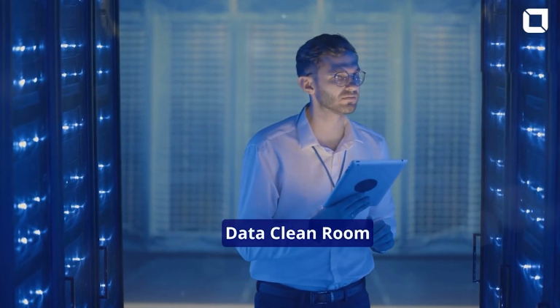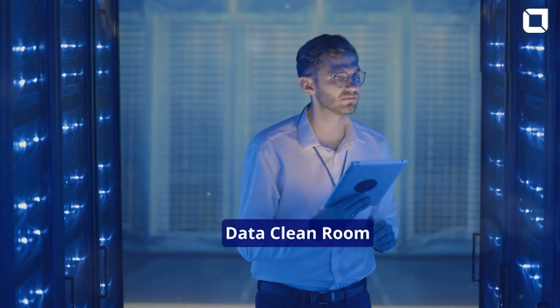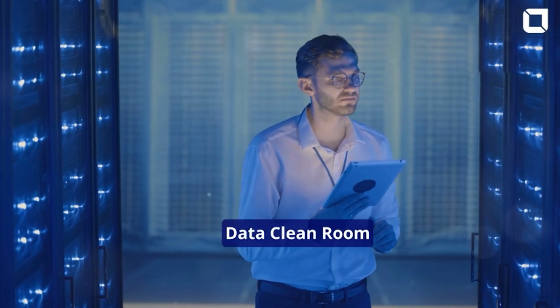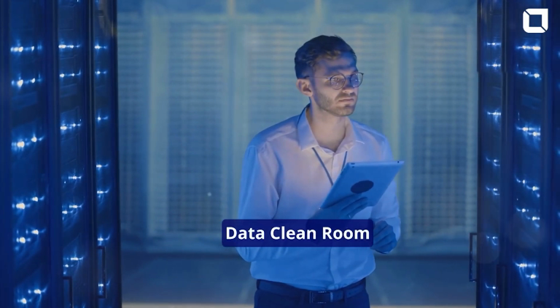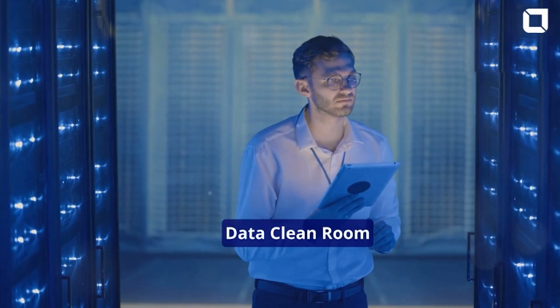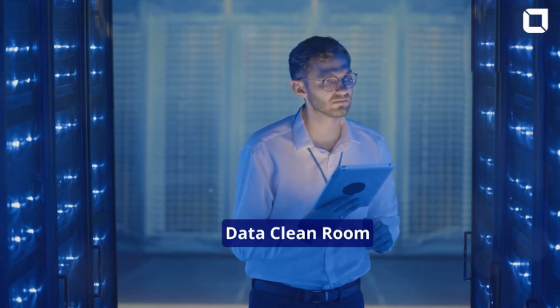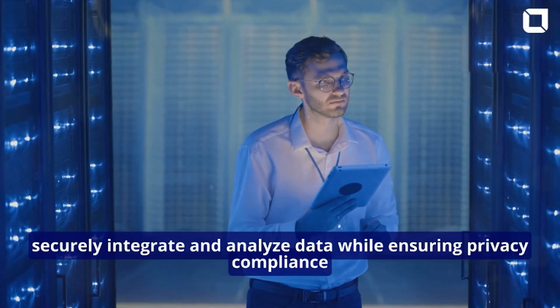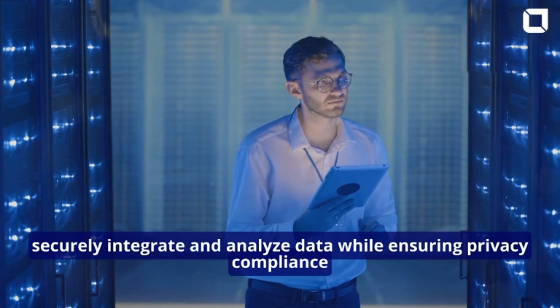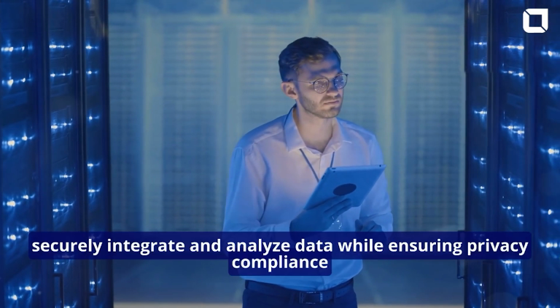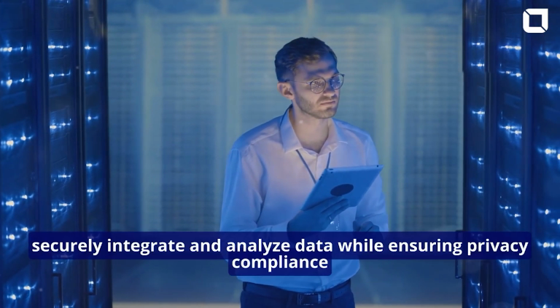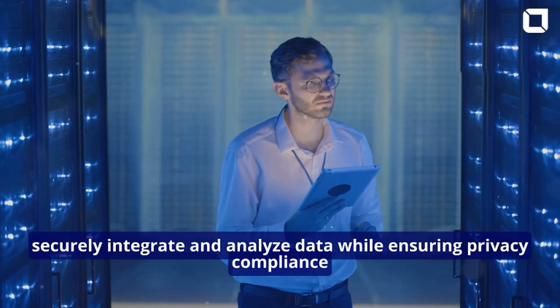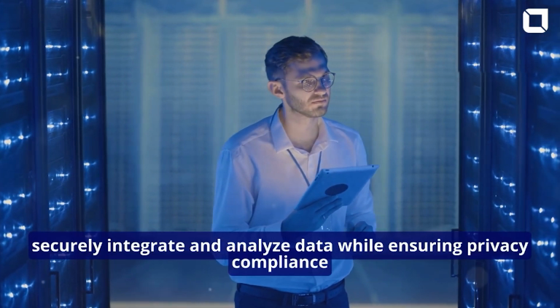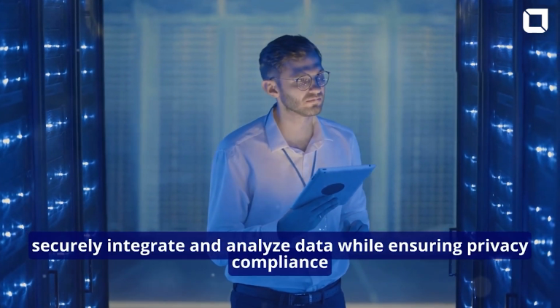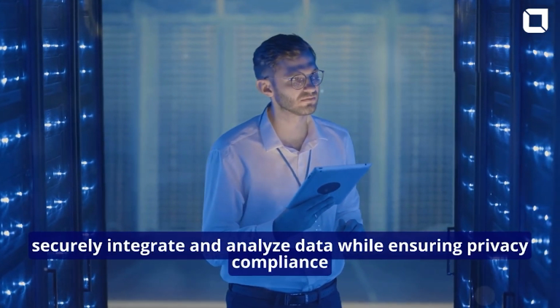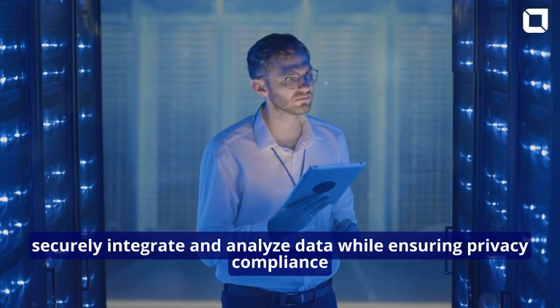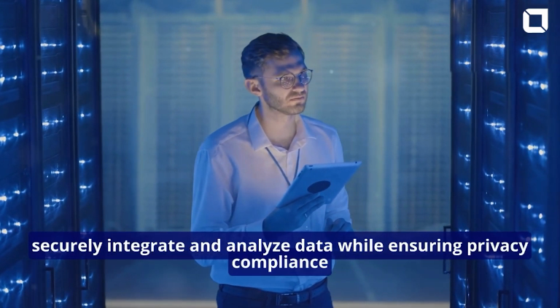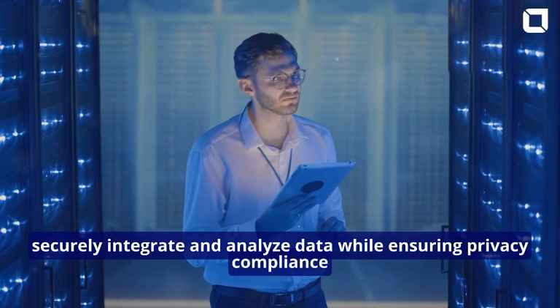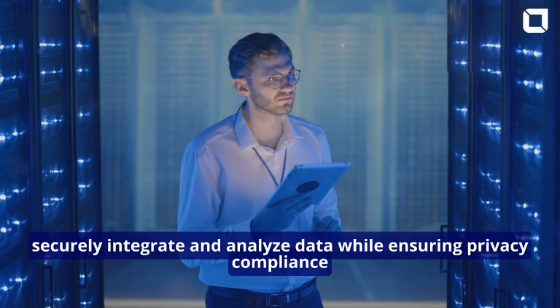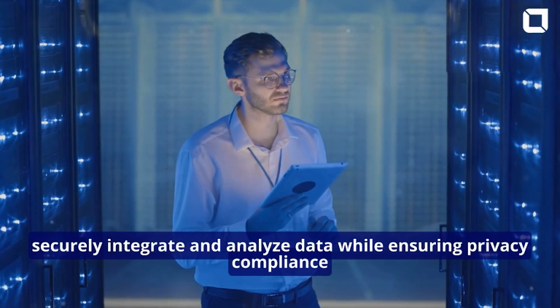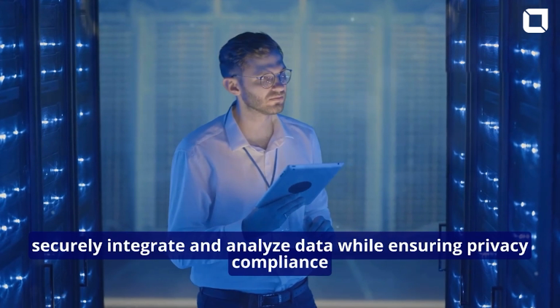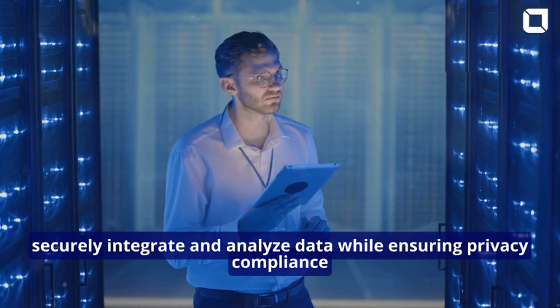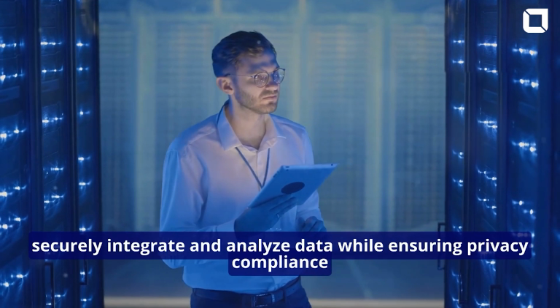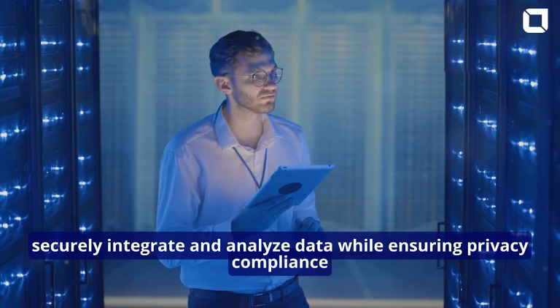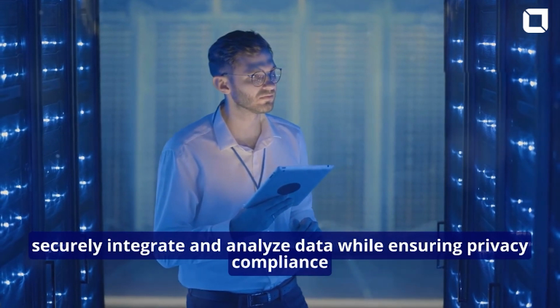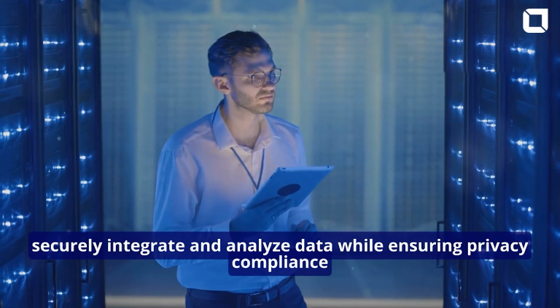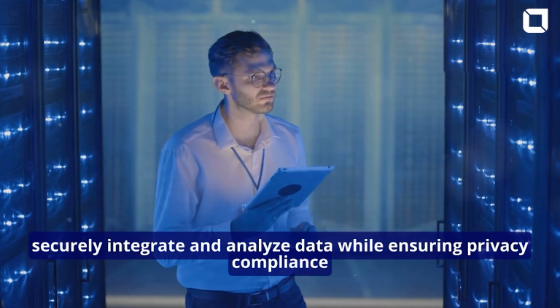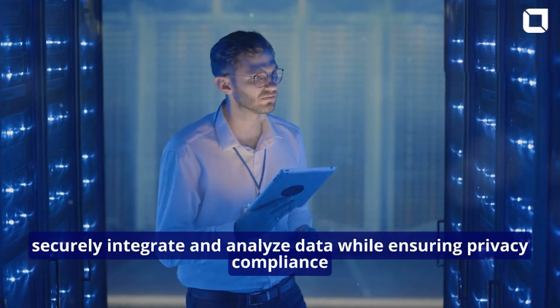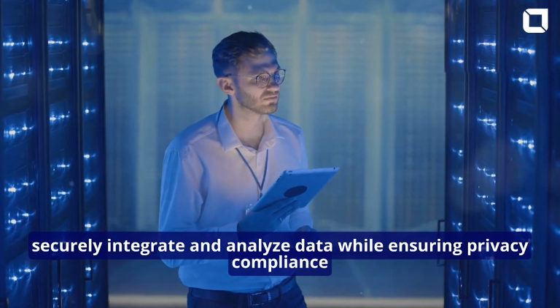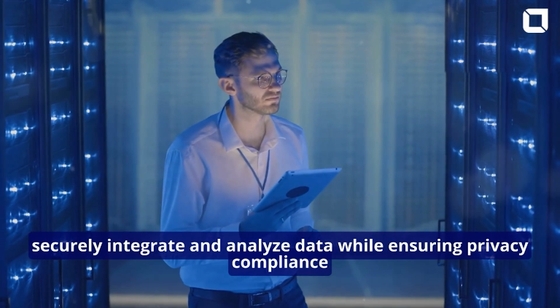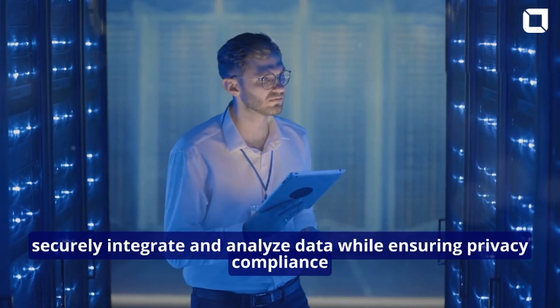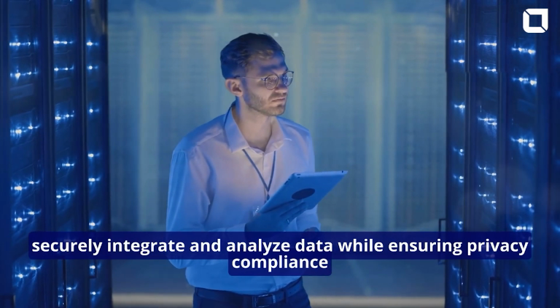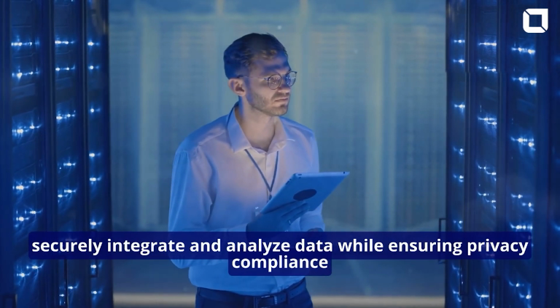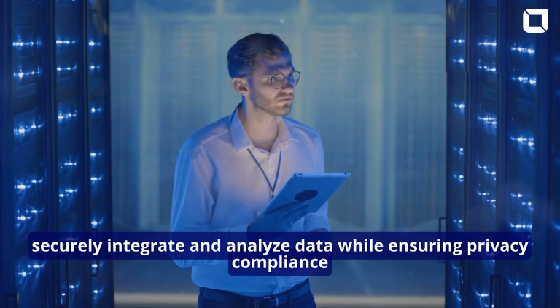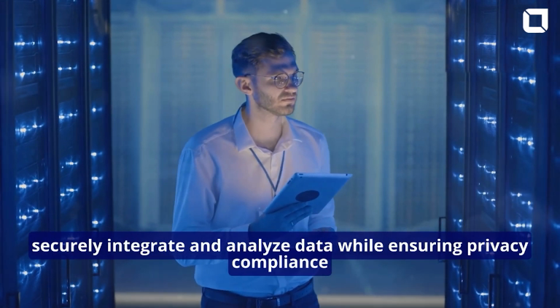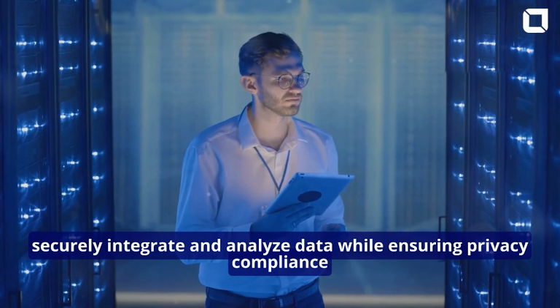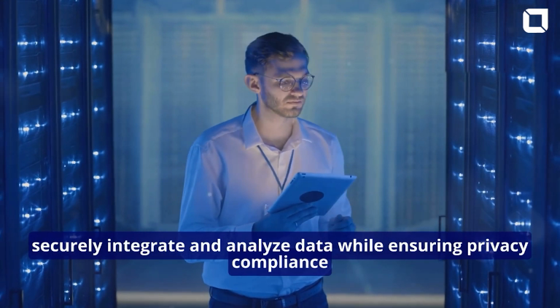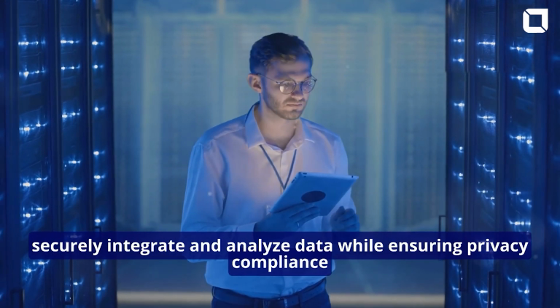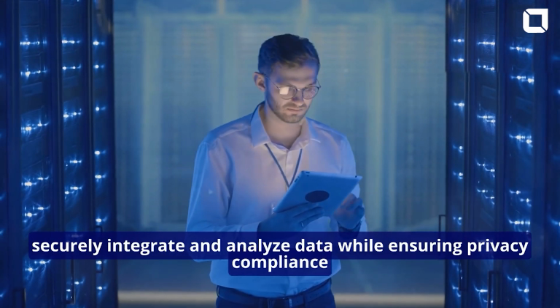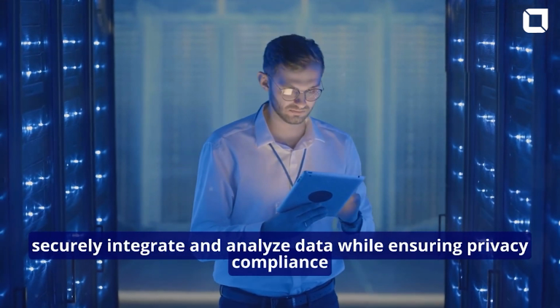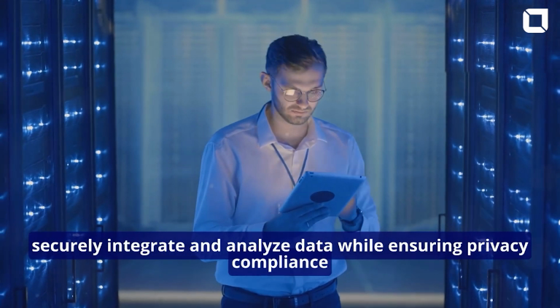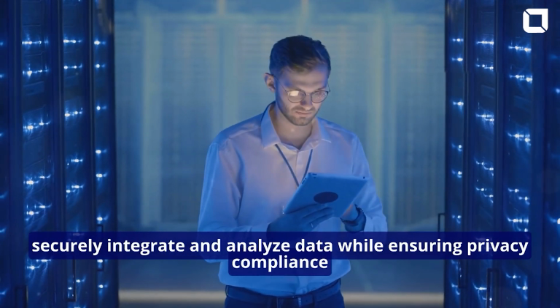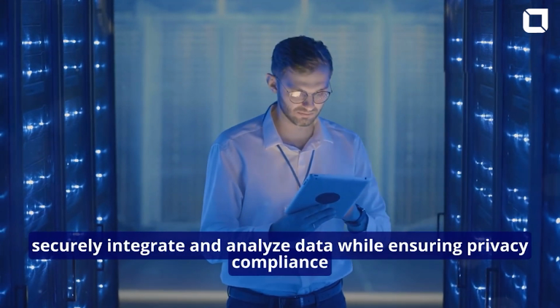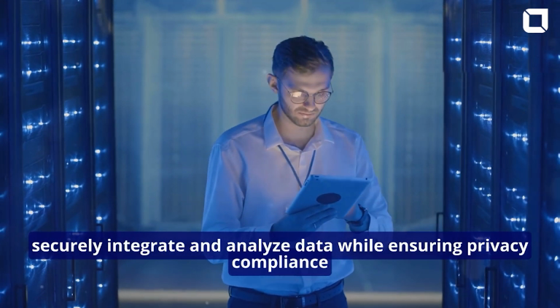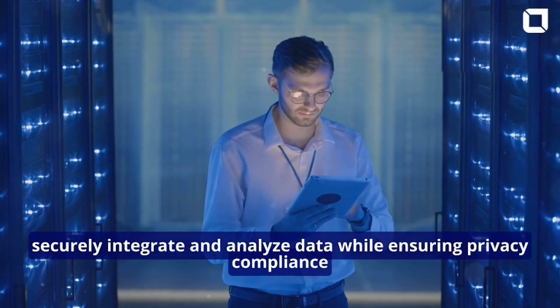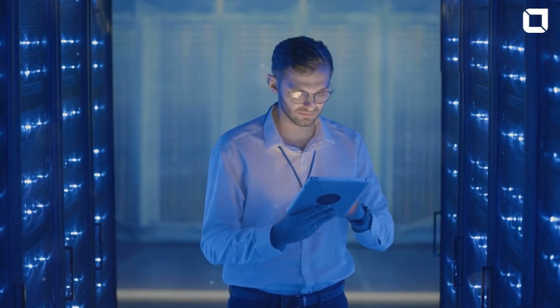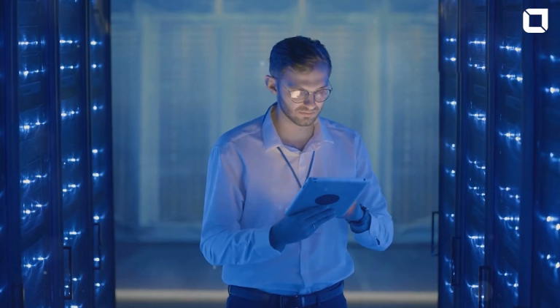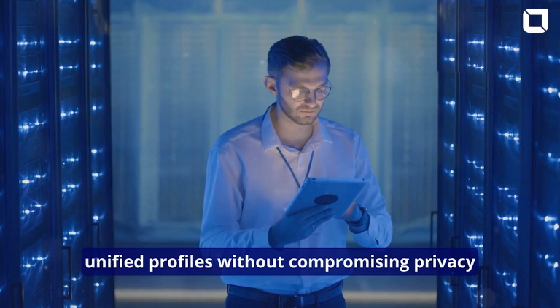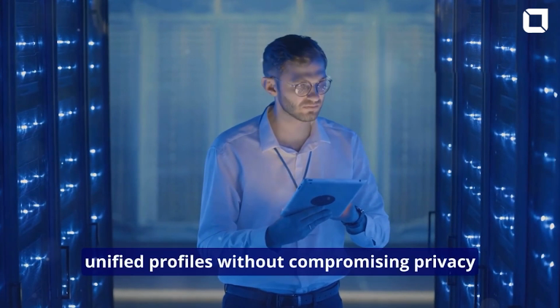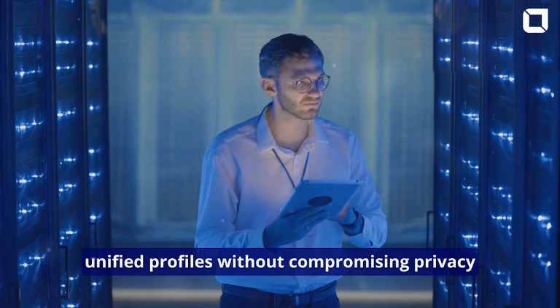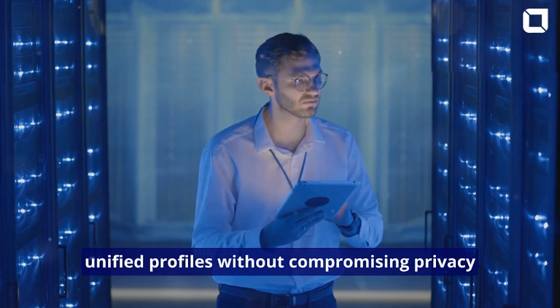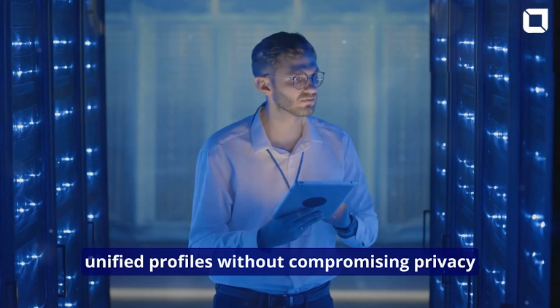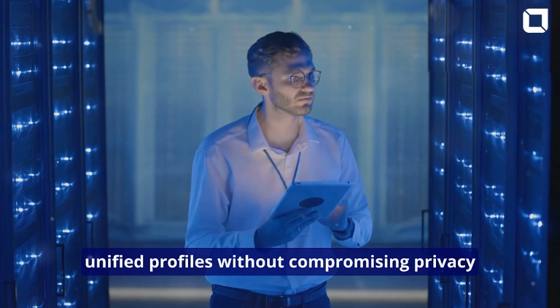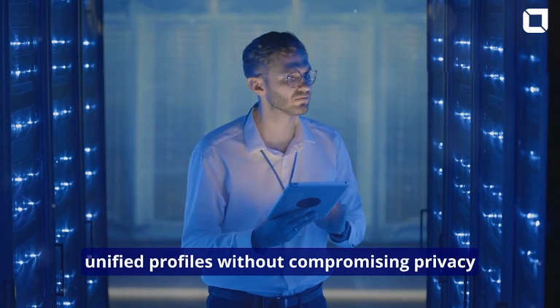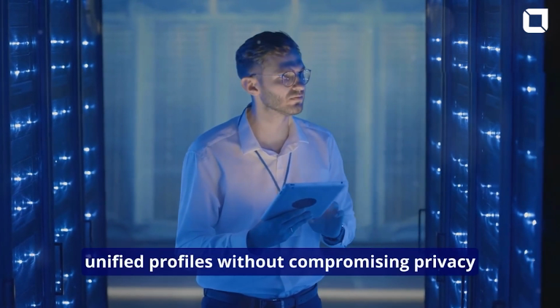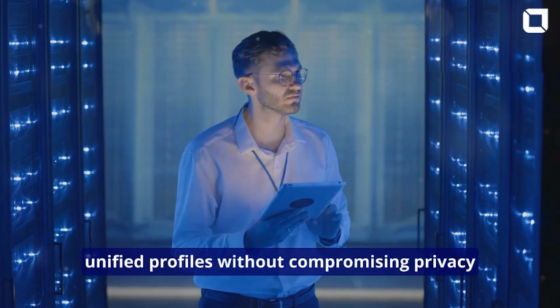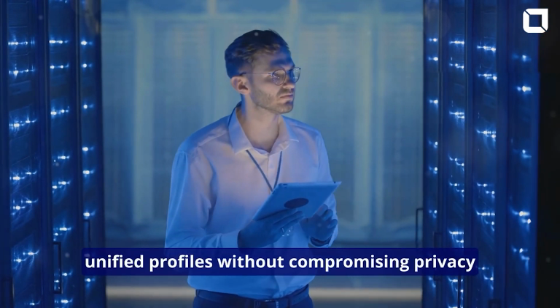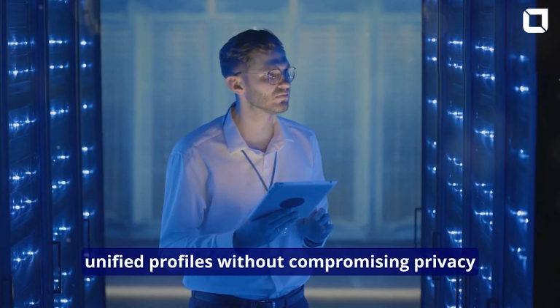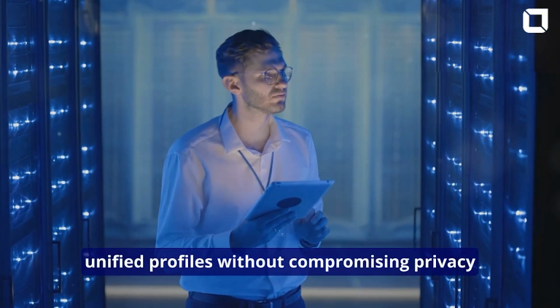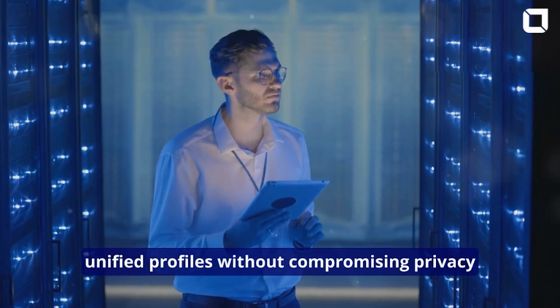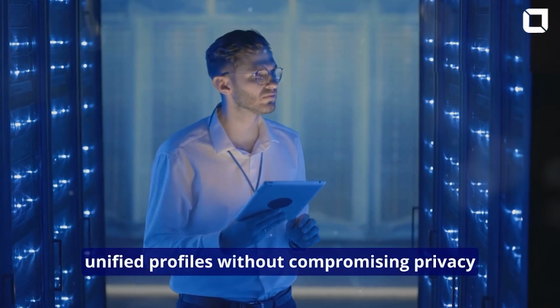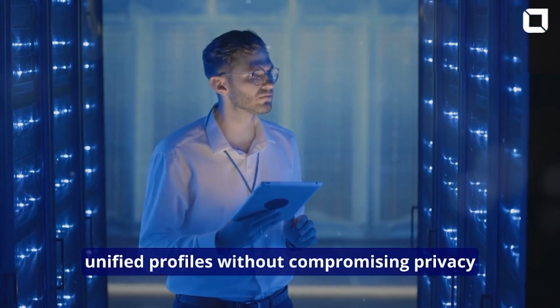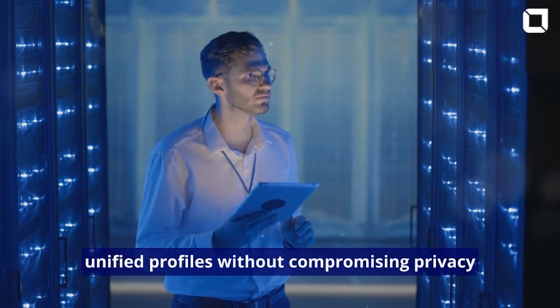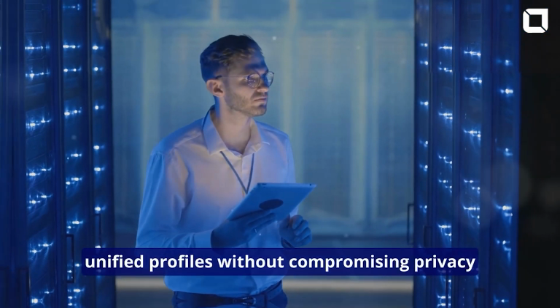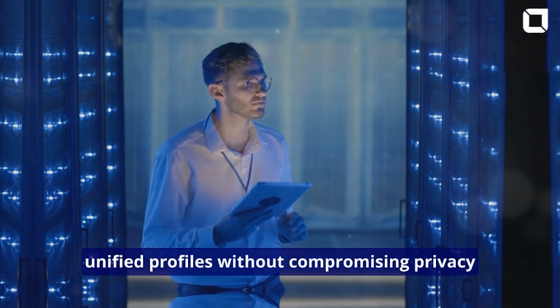Data Clean Rooms securely integrate and analyze data while ensuring privacy compliance, creating unified profiles without compromising privacy.